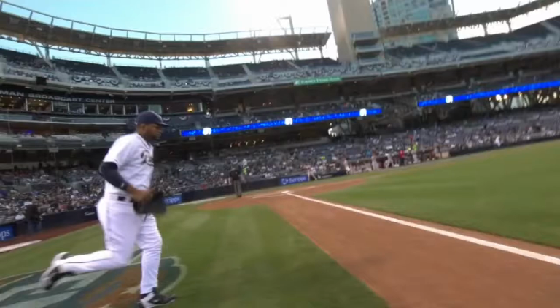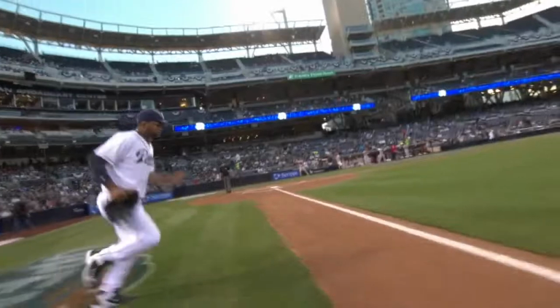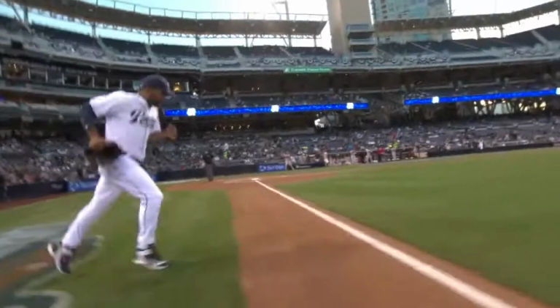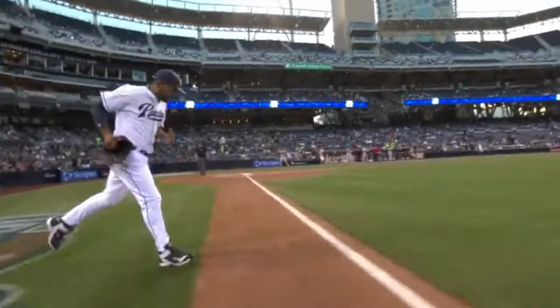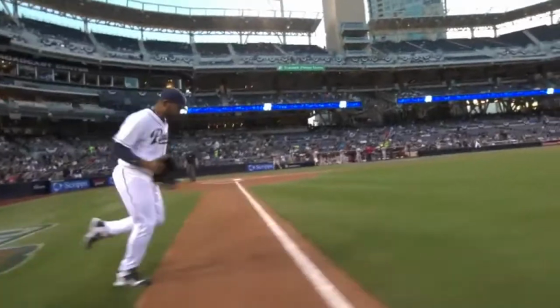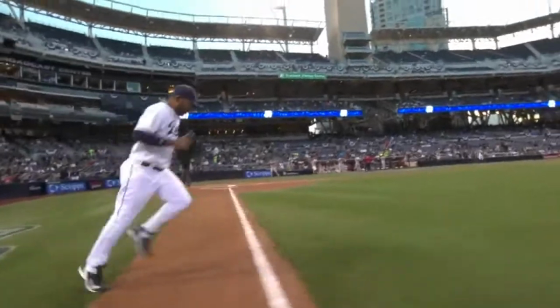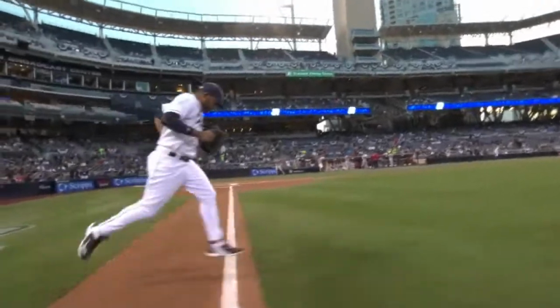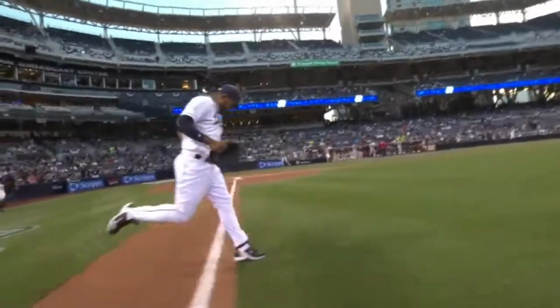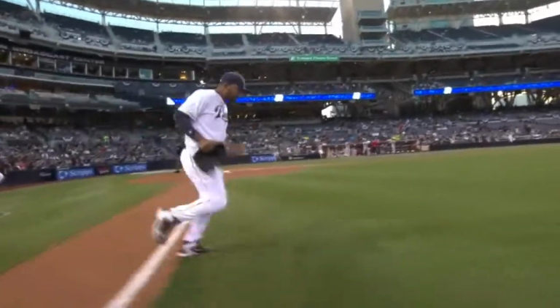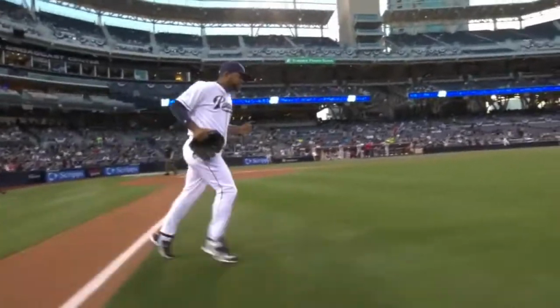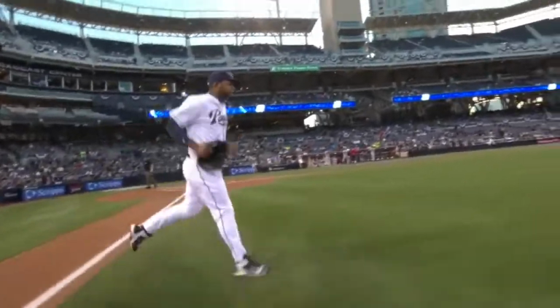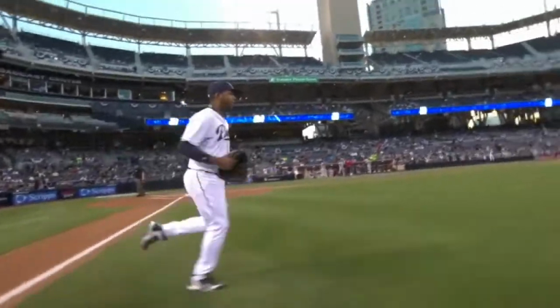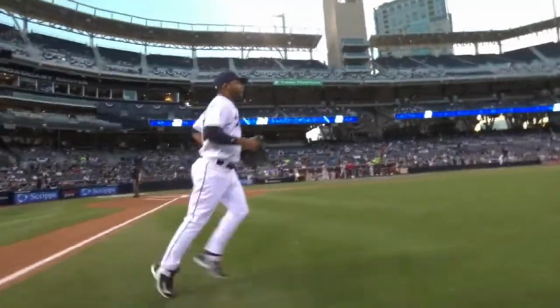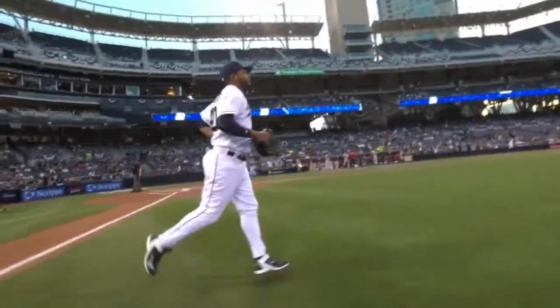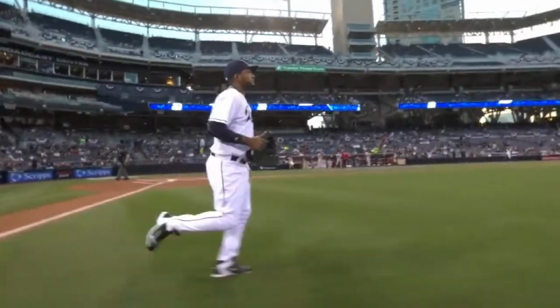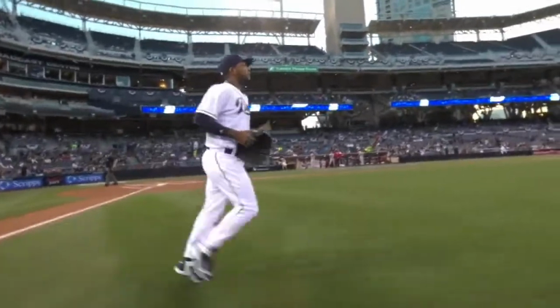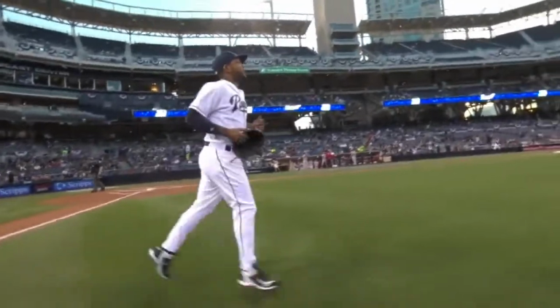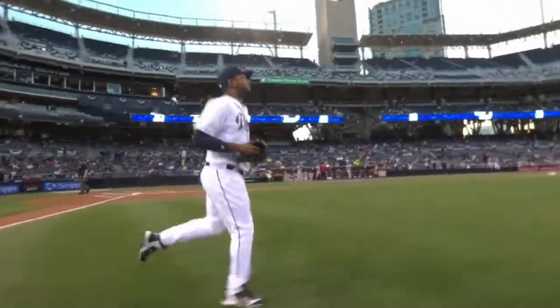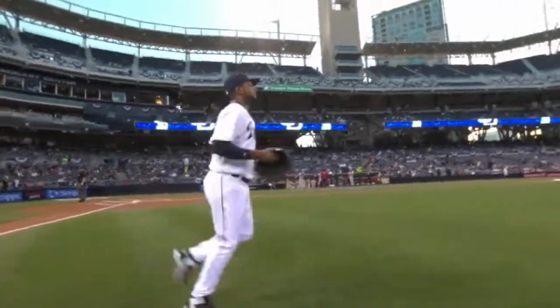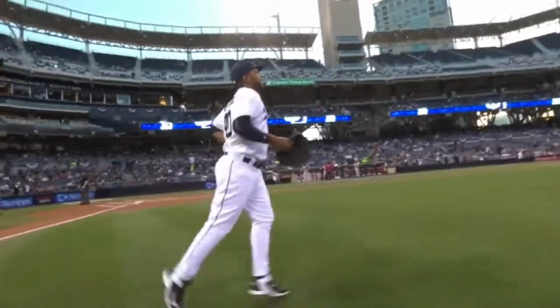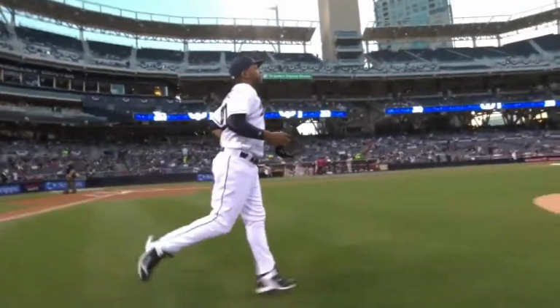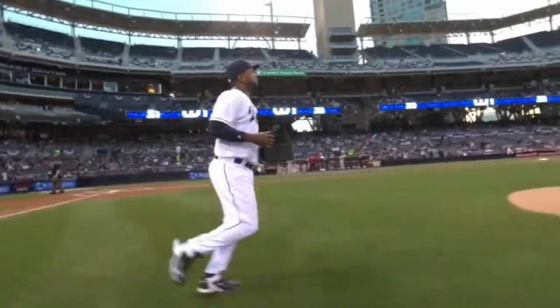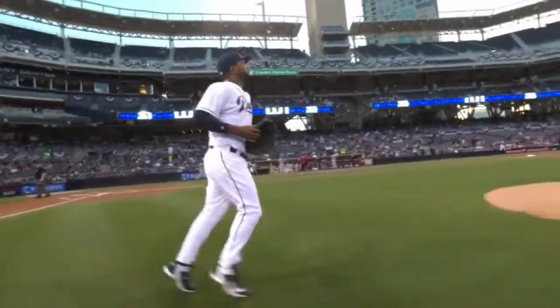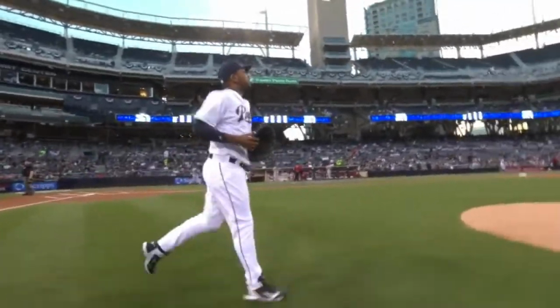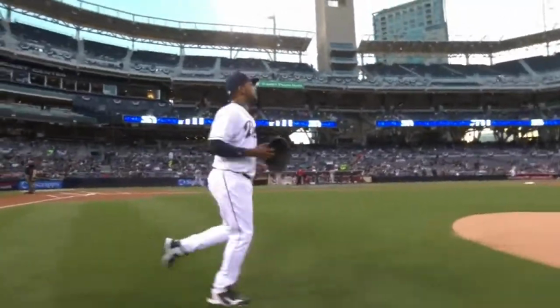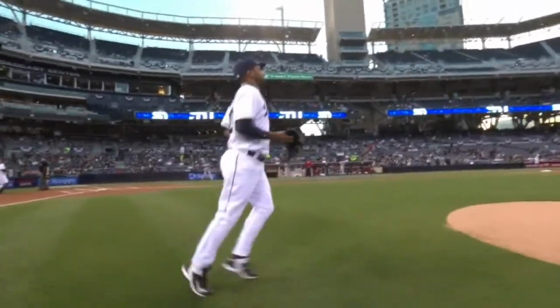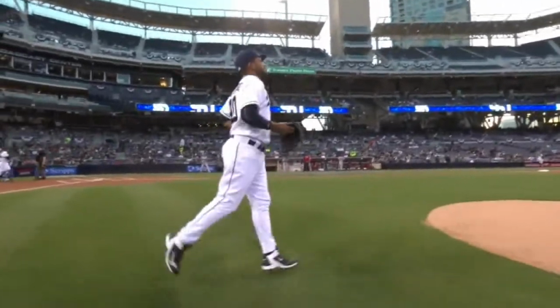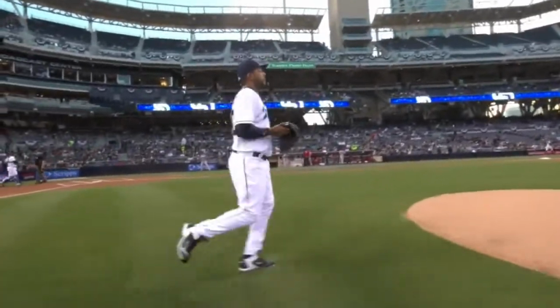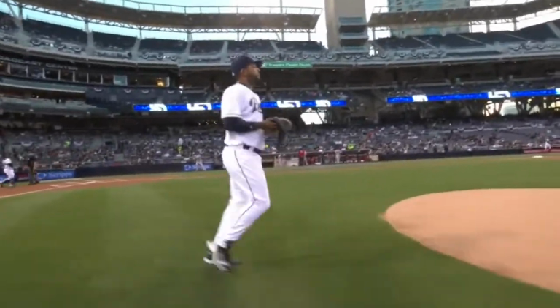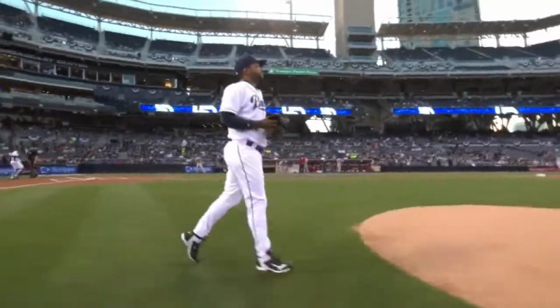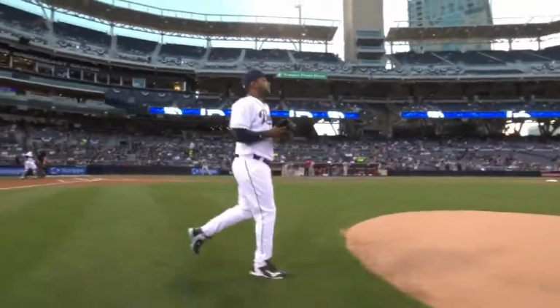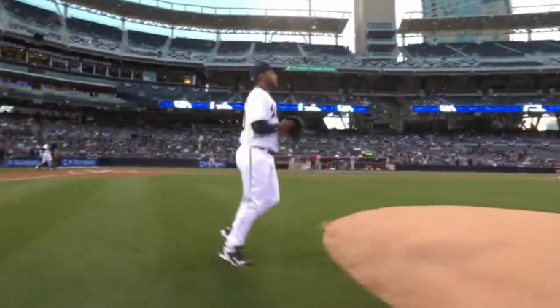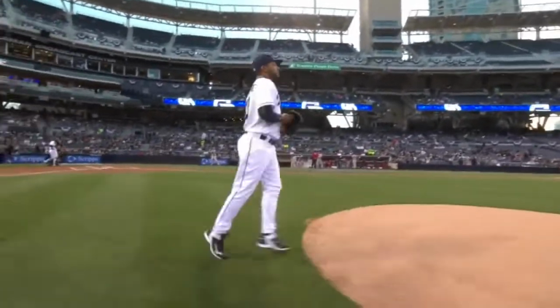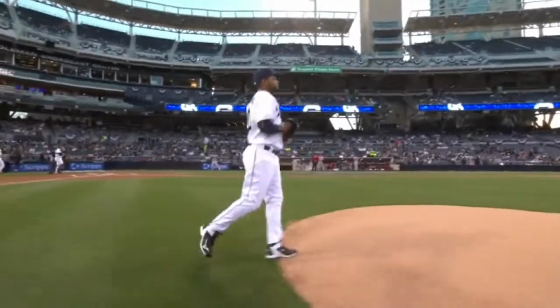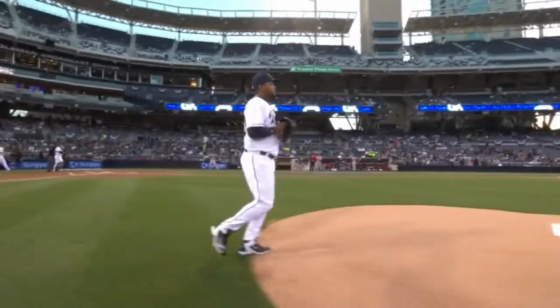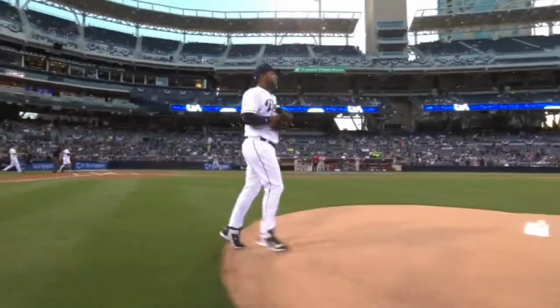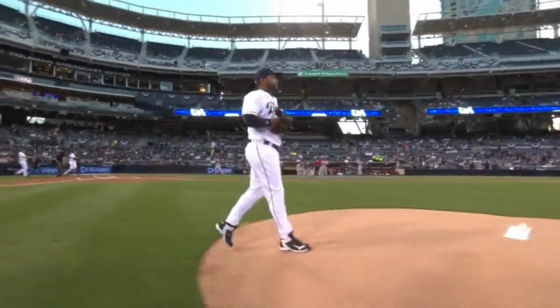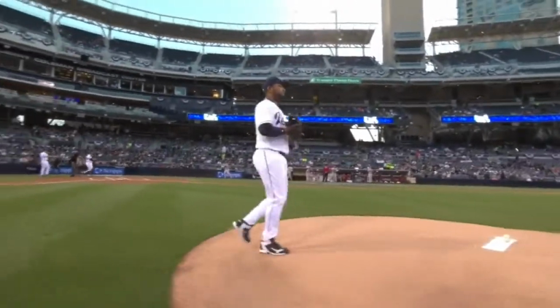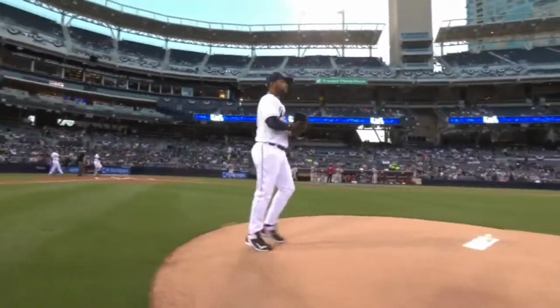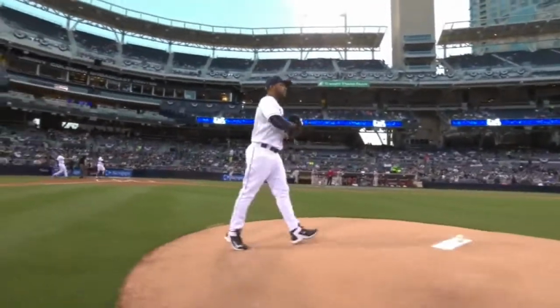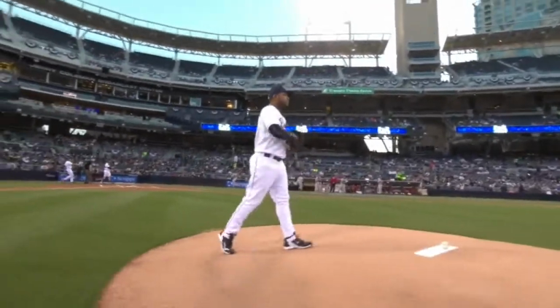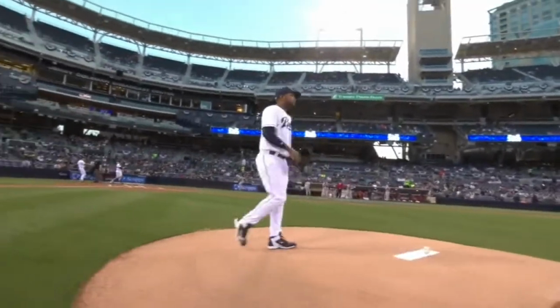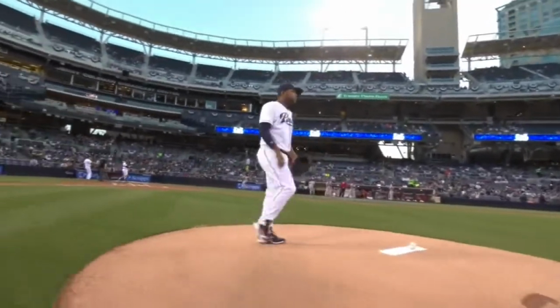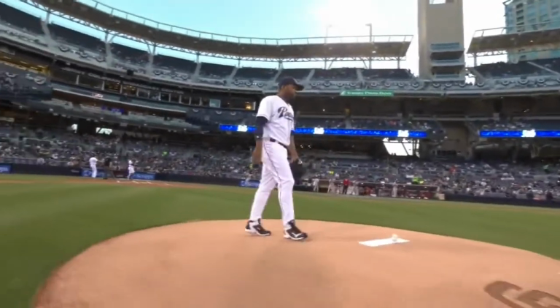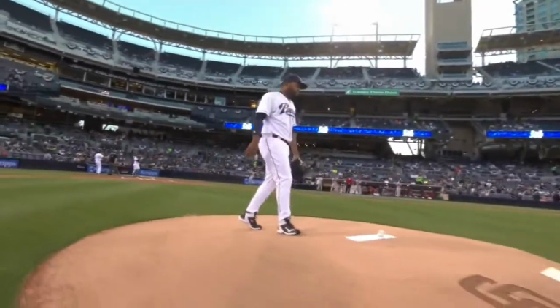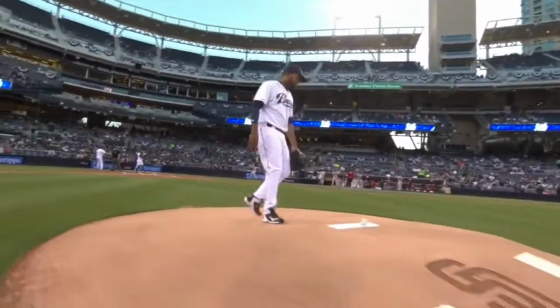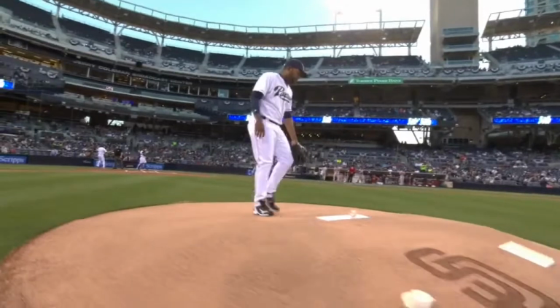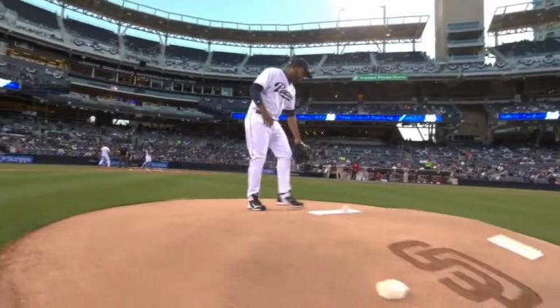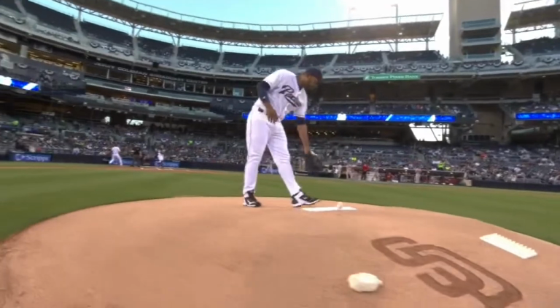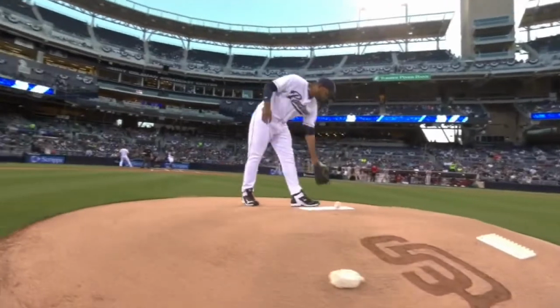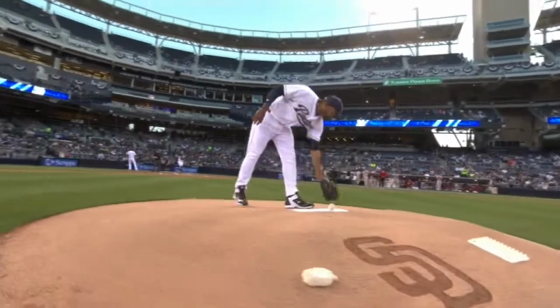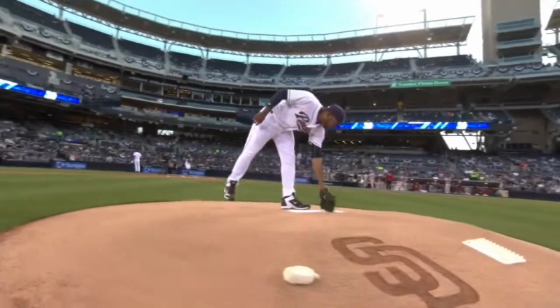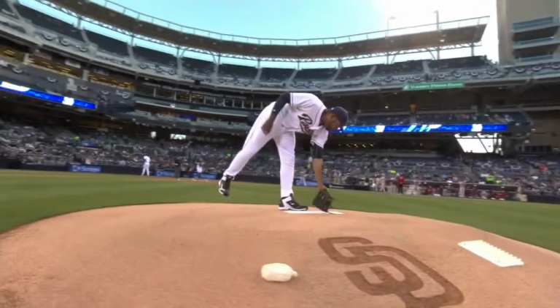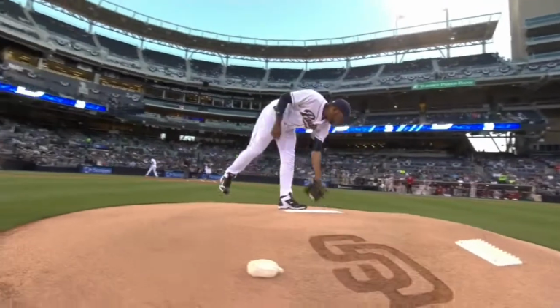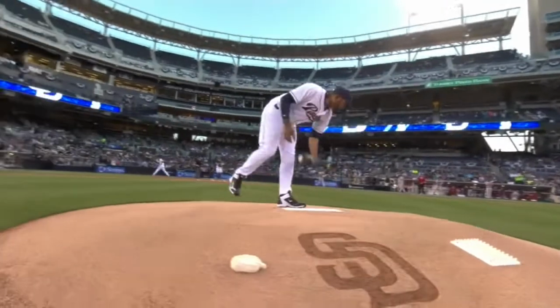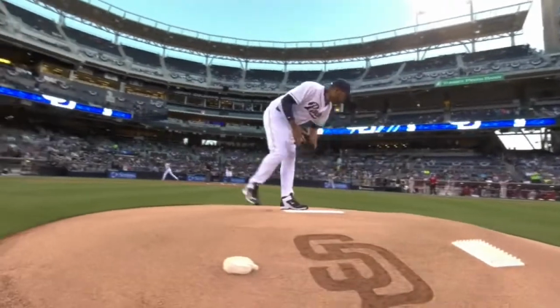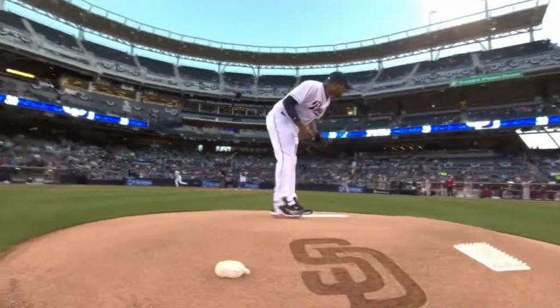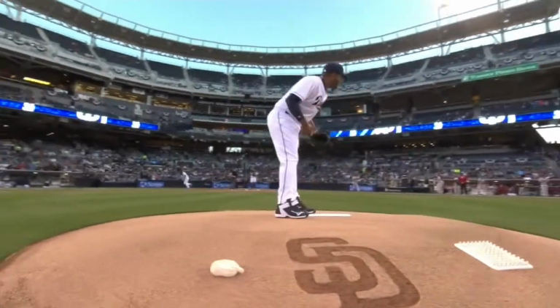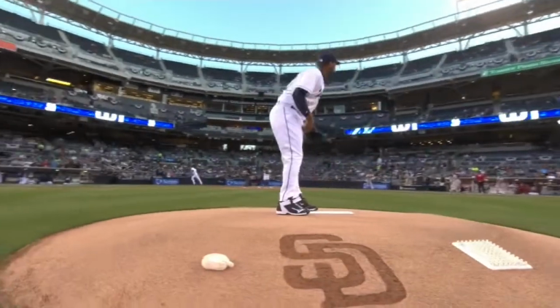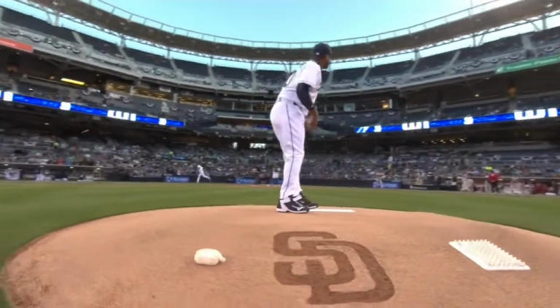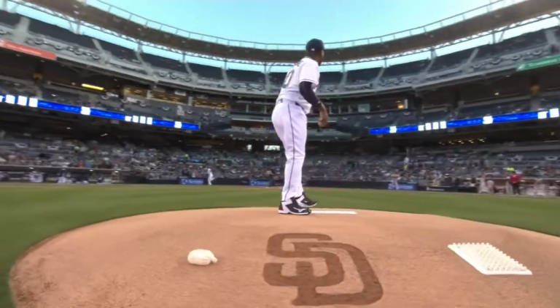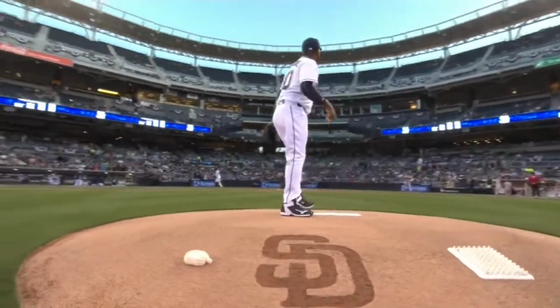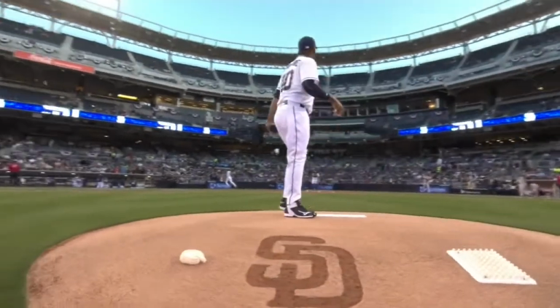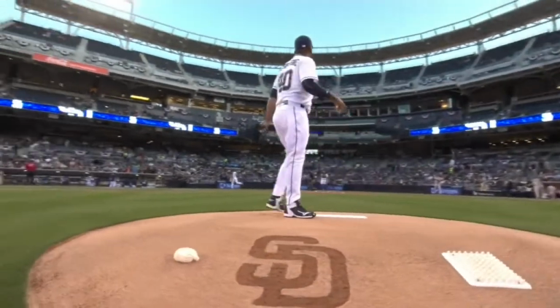This kind of report for right-hander Odrisamer Despaigne — he didn't have much time to think about his last outing. Maybe that's a good thing; he was perfect for four and two-thirds.